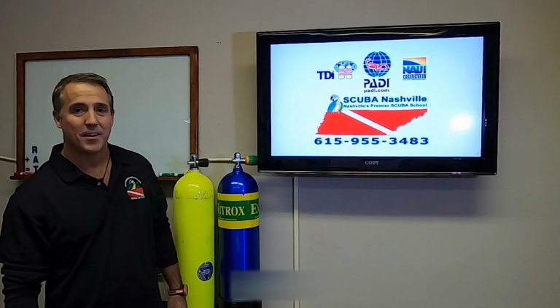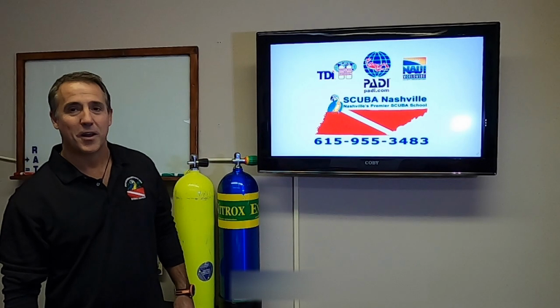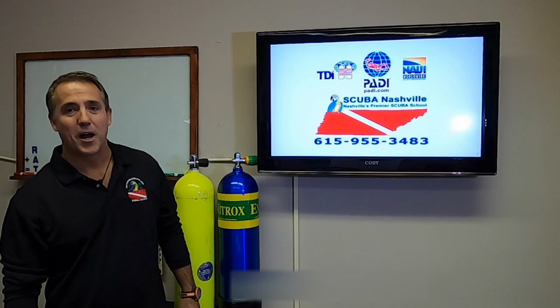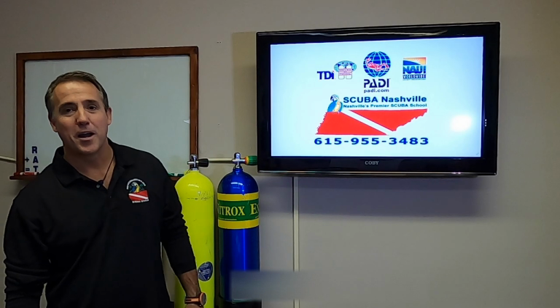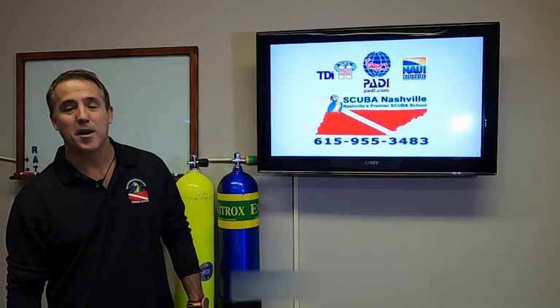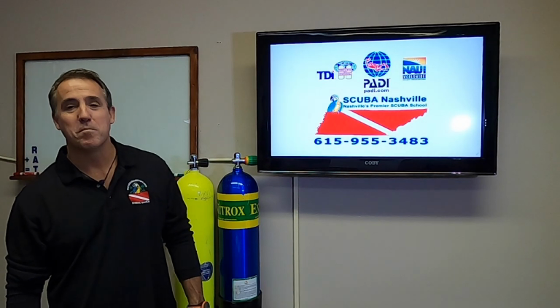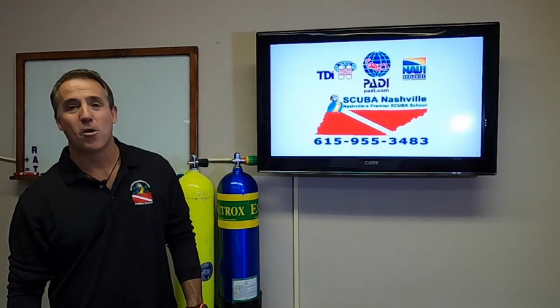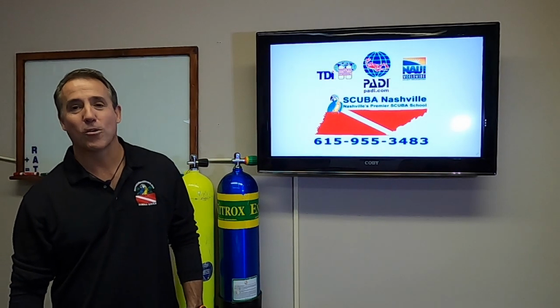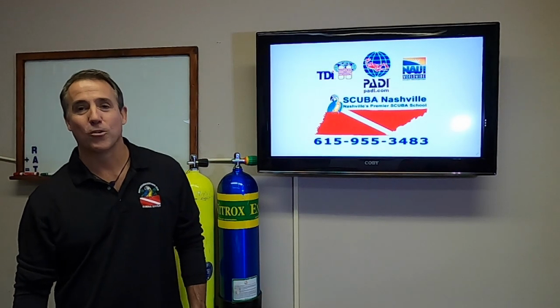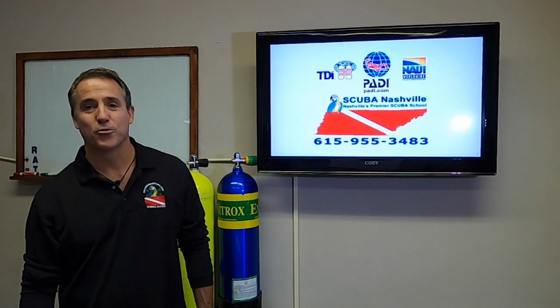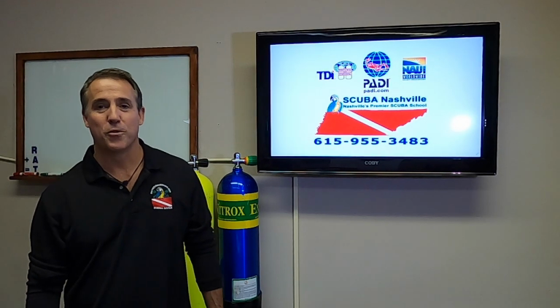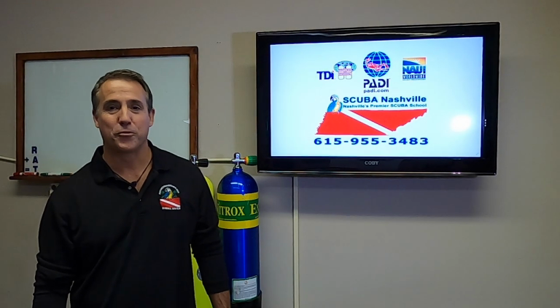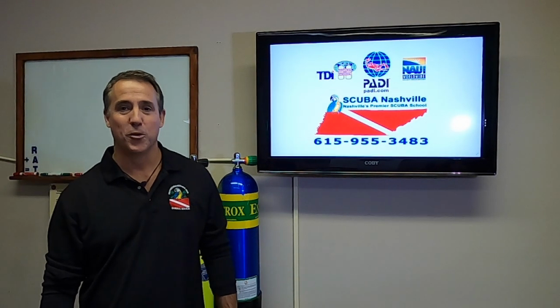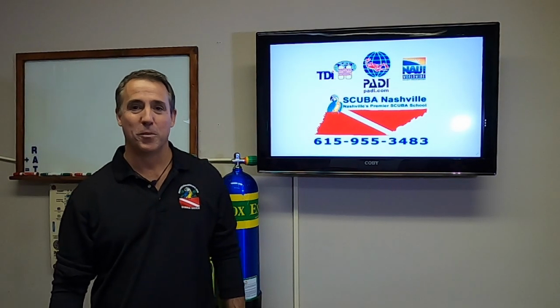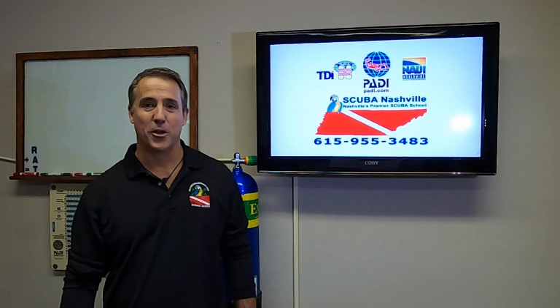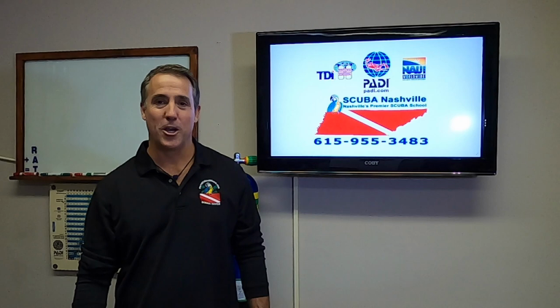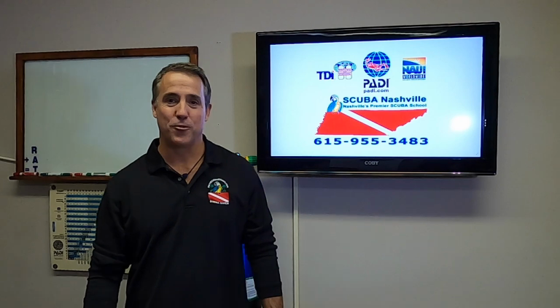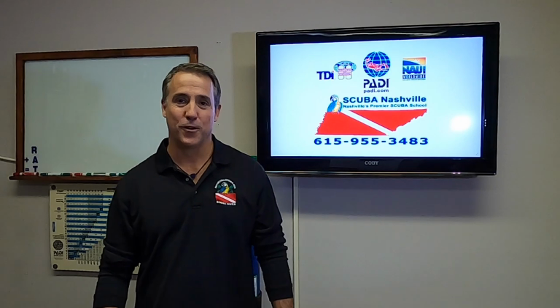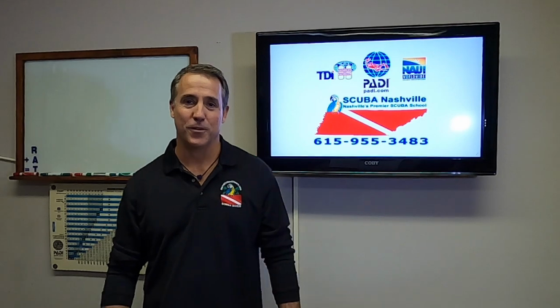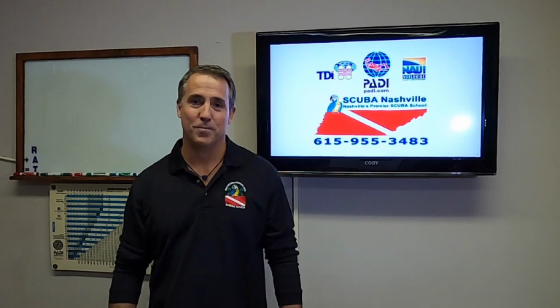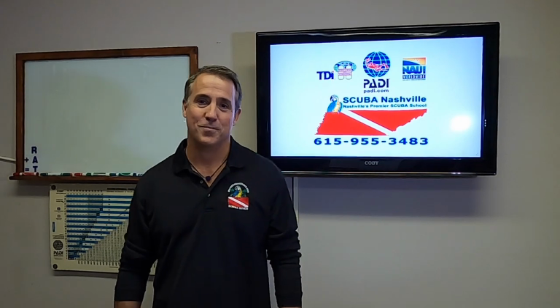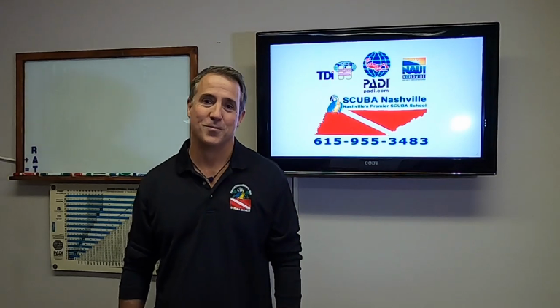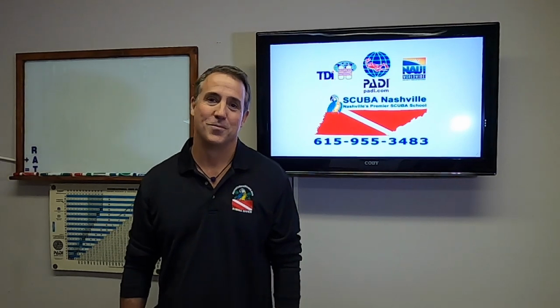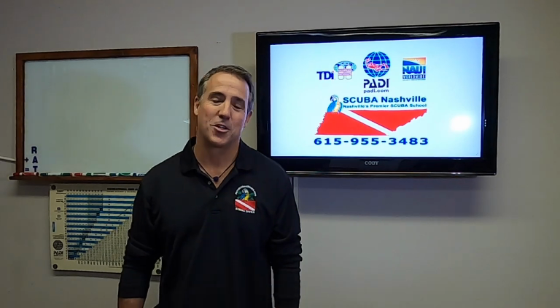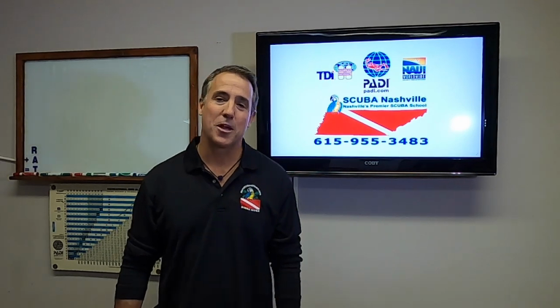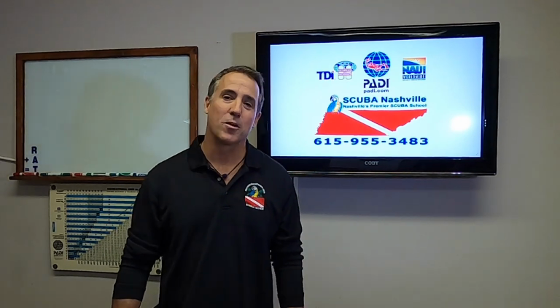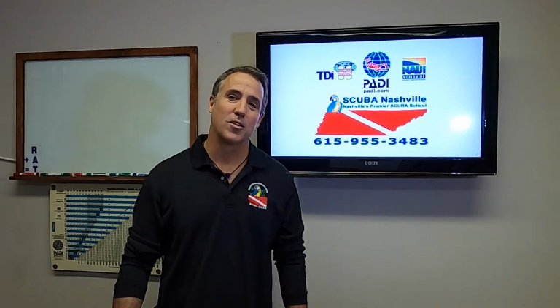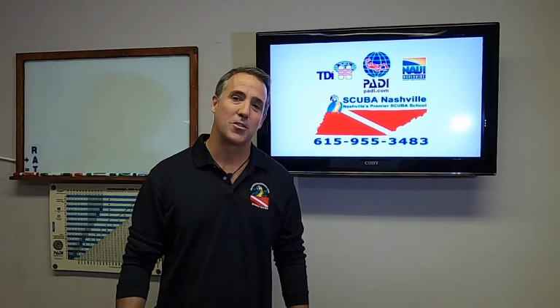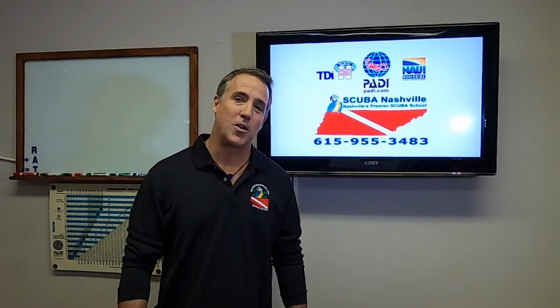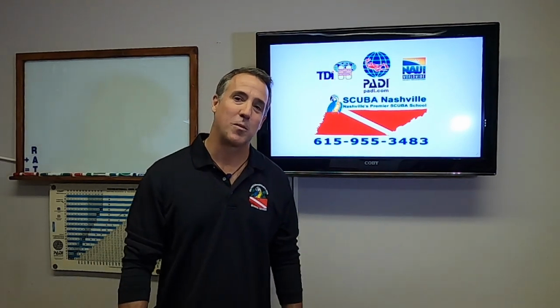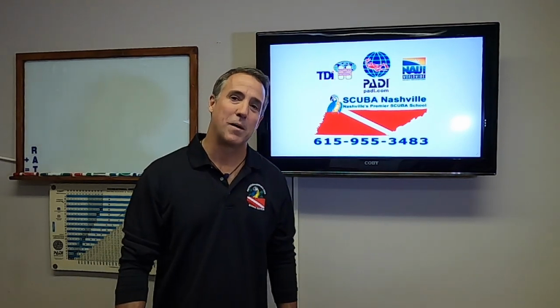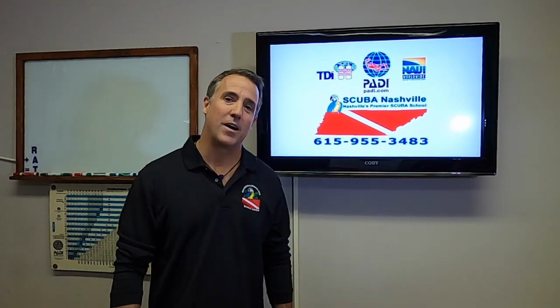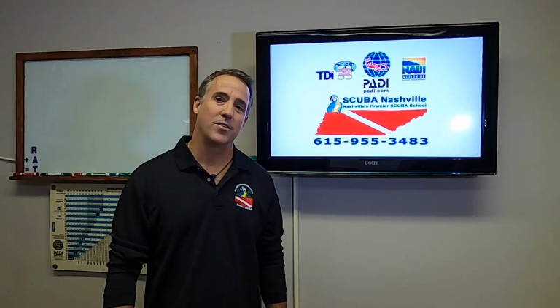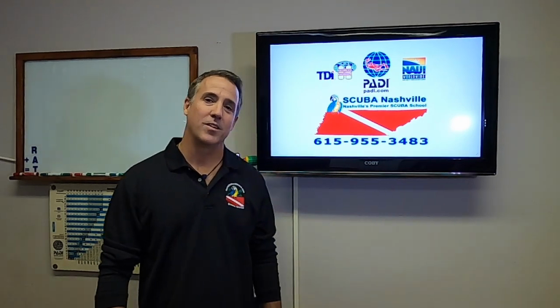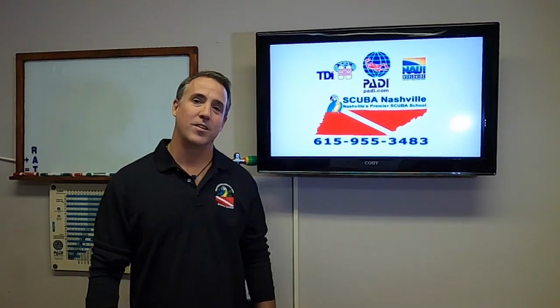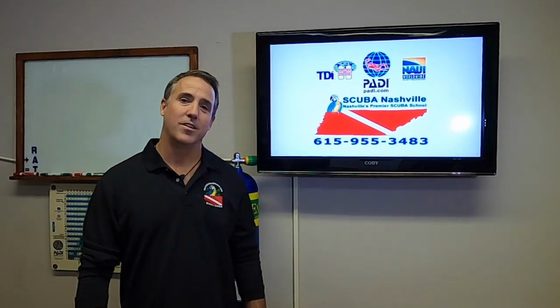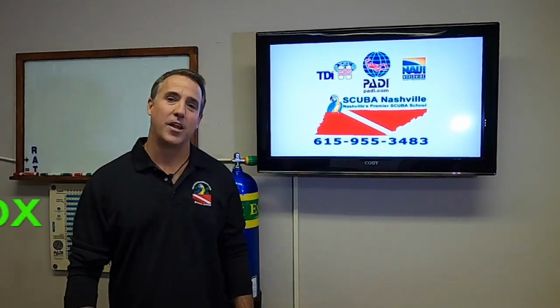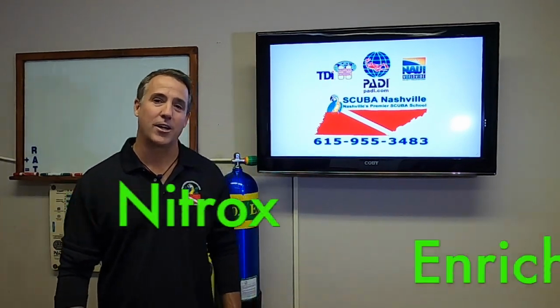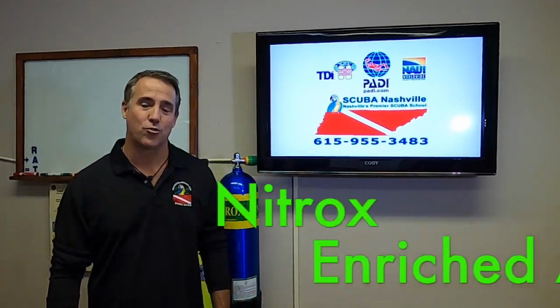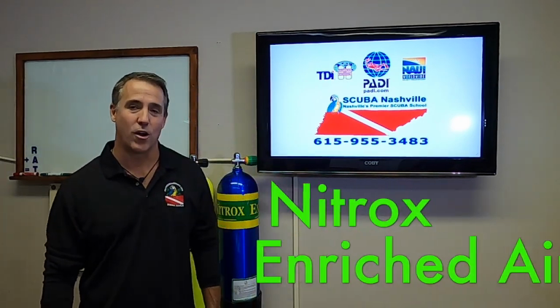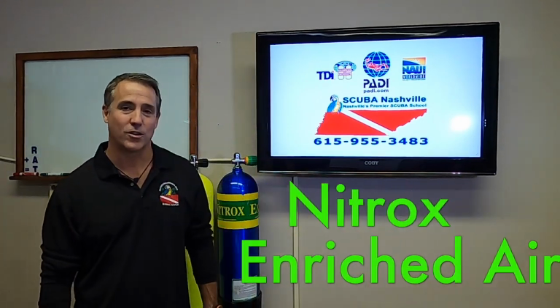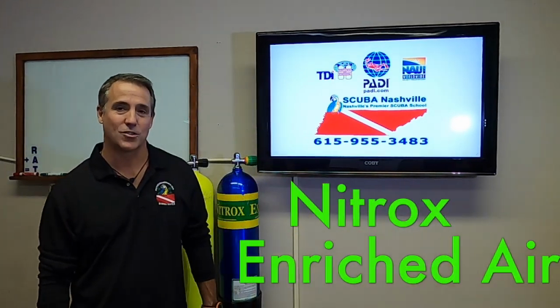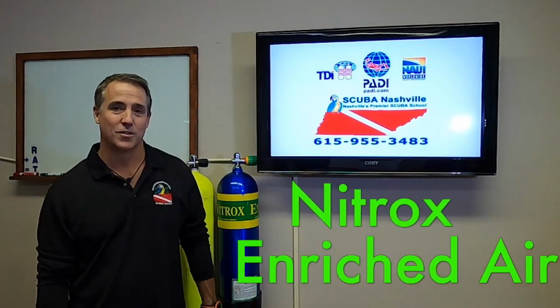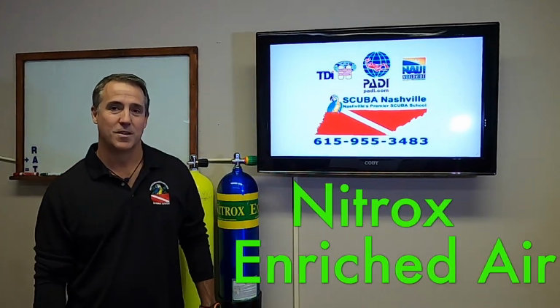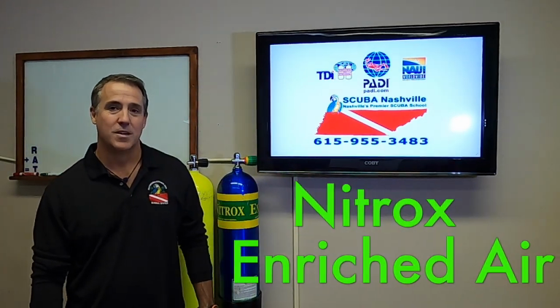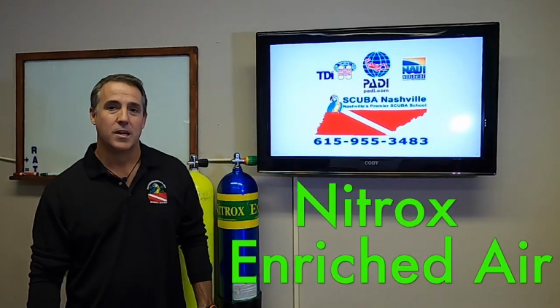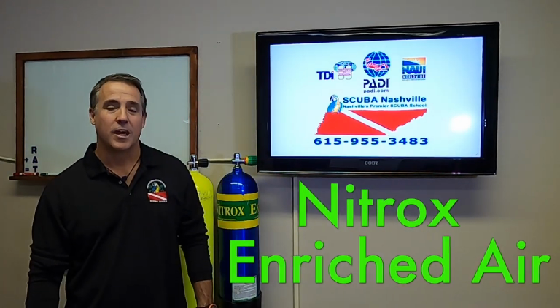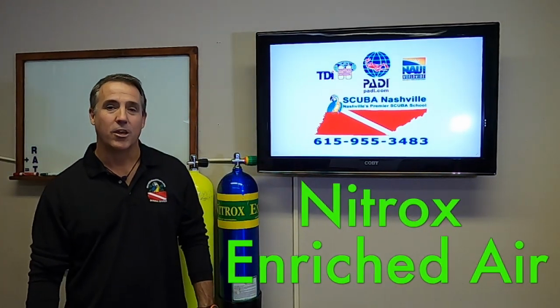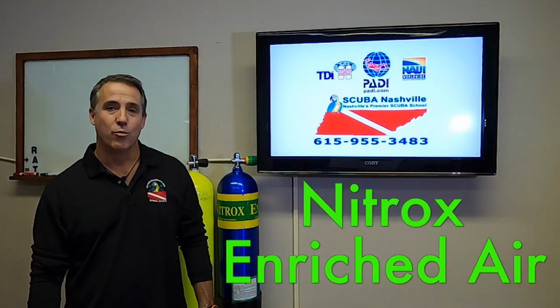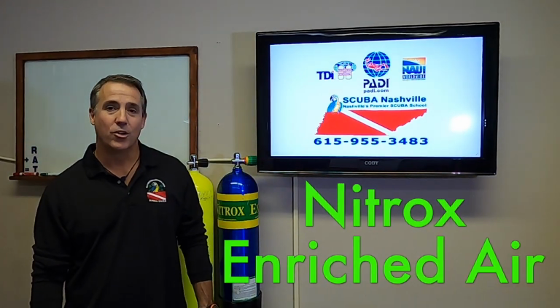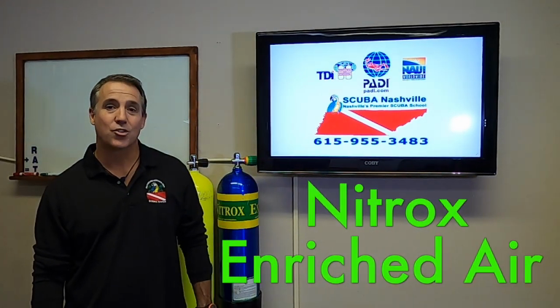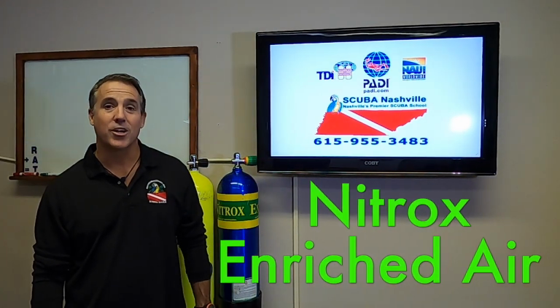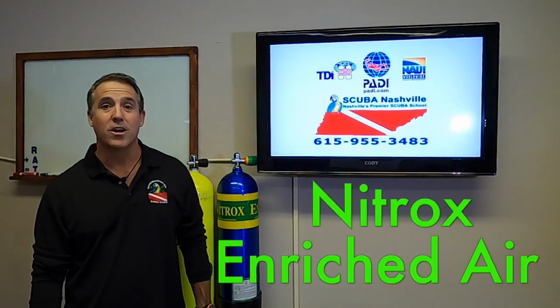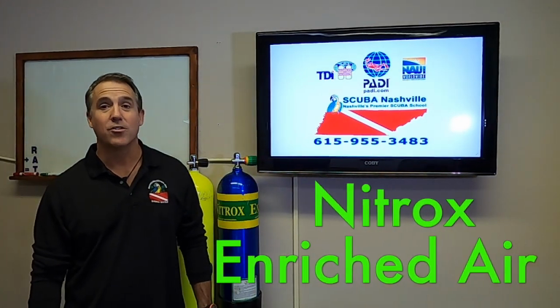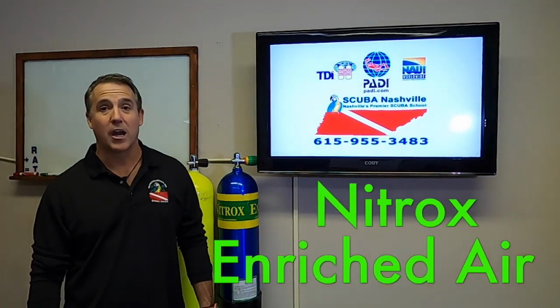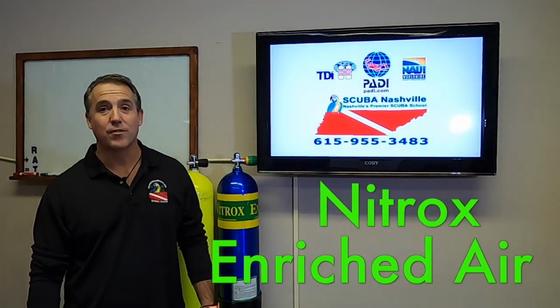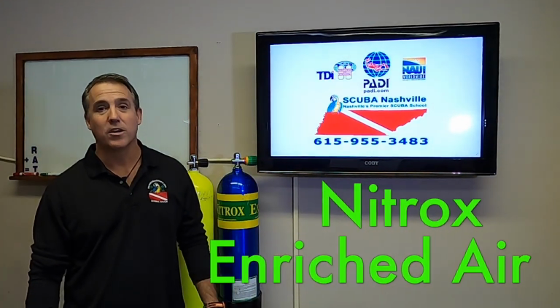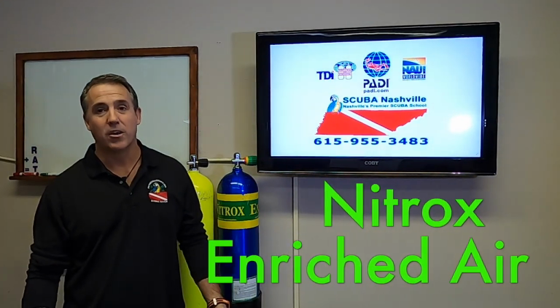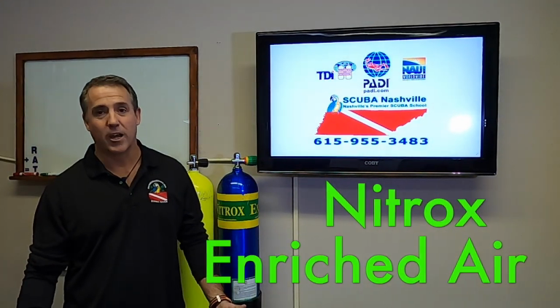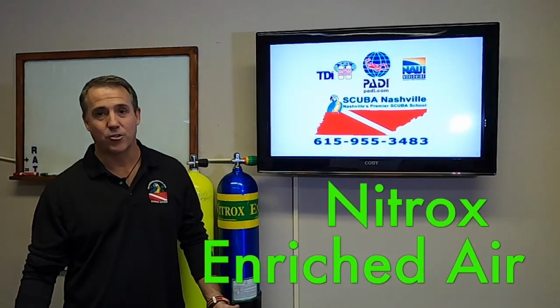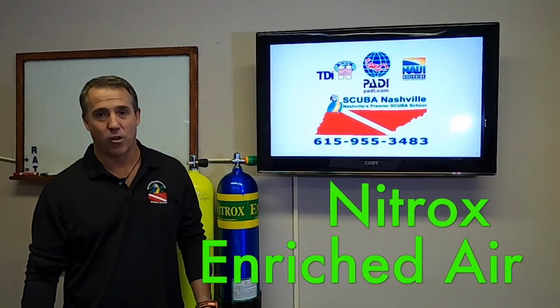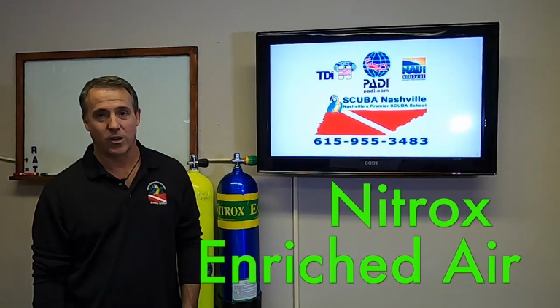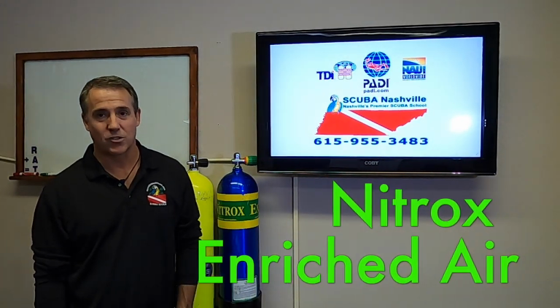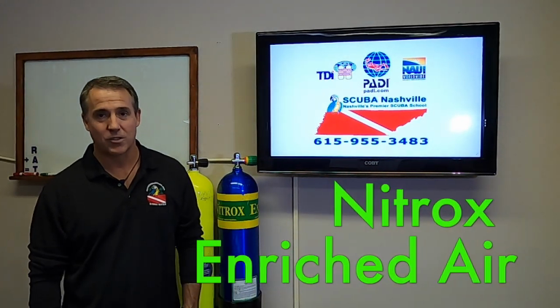Hi, I'm Marcos with Scoopin' Nashville. Today we're going to talk about nitrox, enriched air diving nitrox.